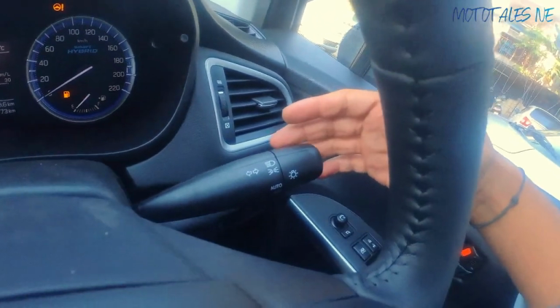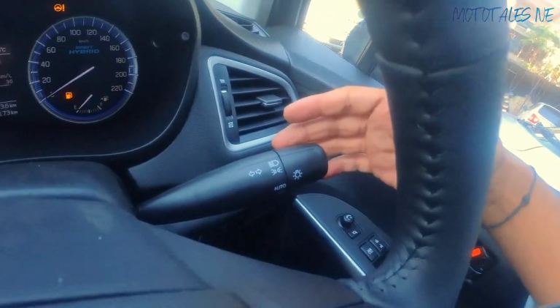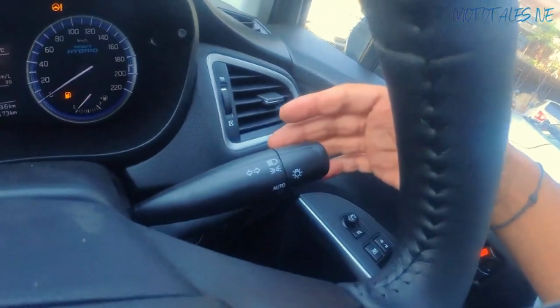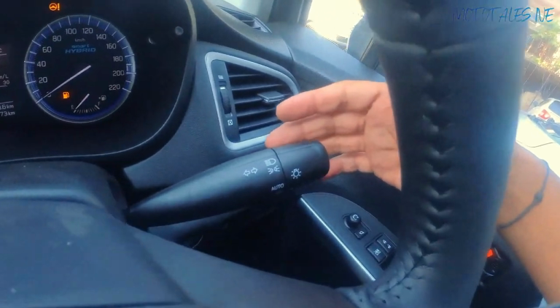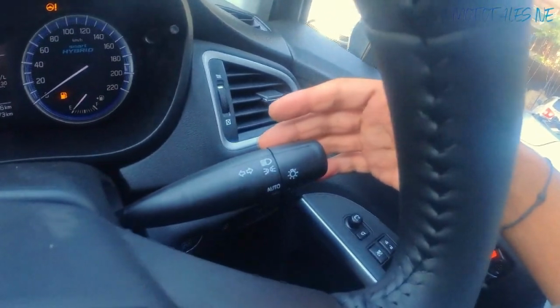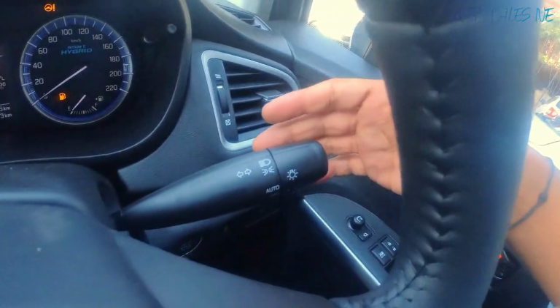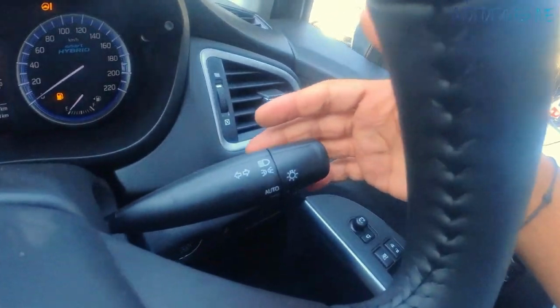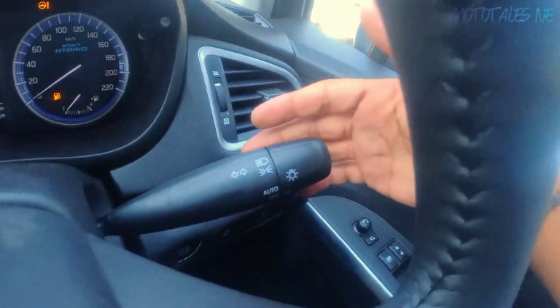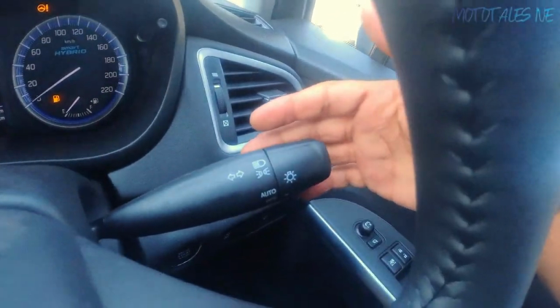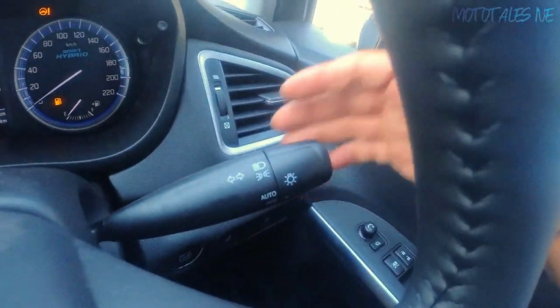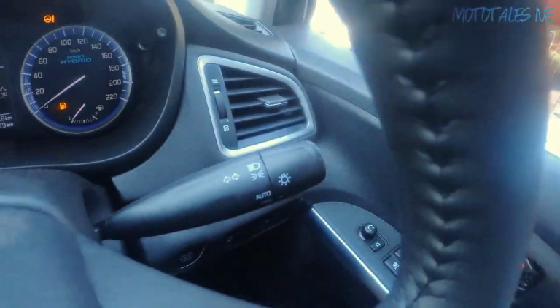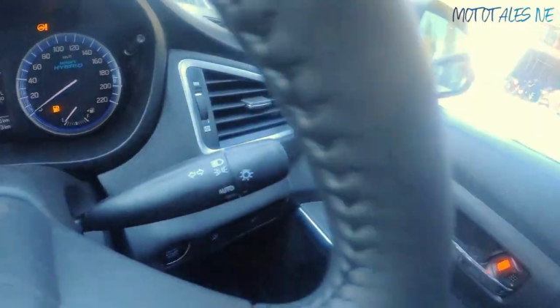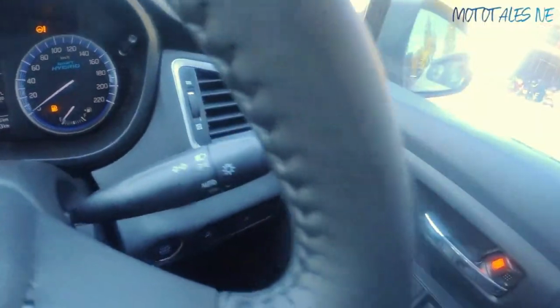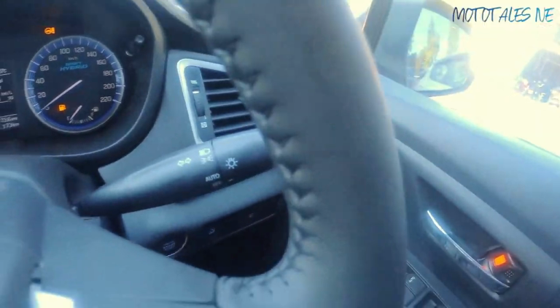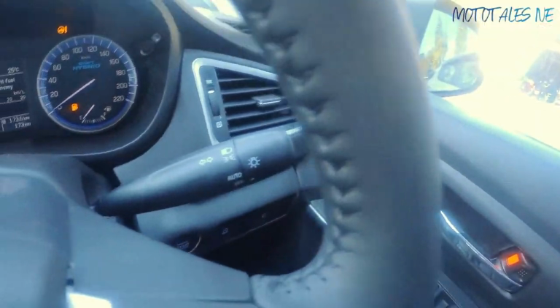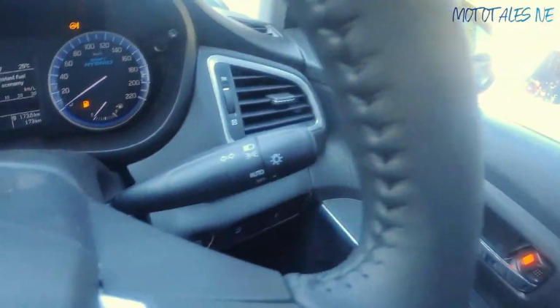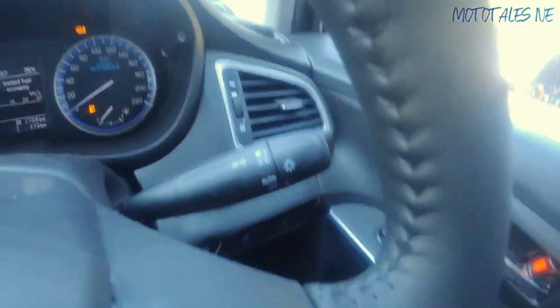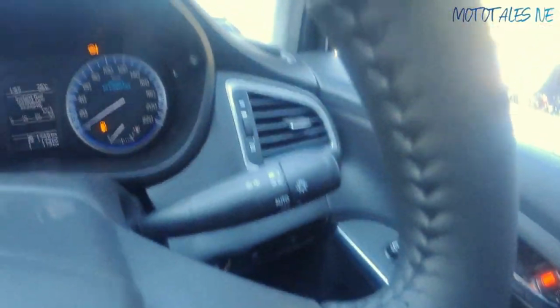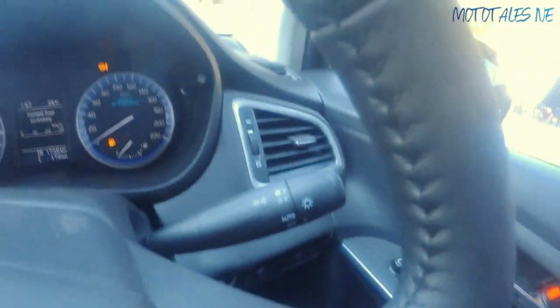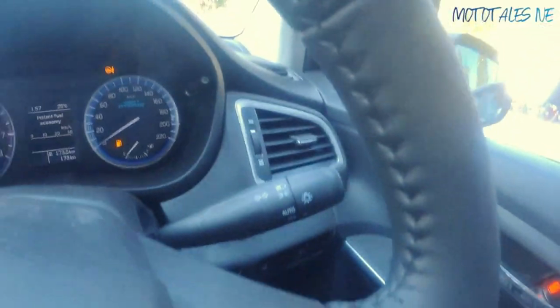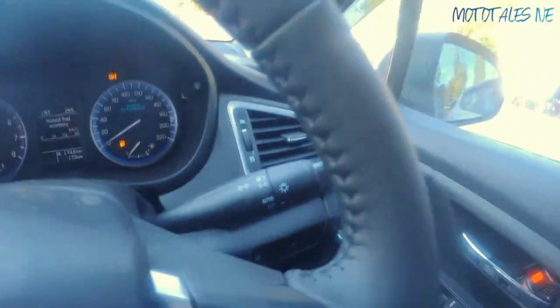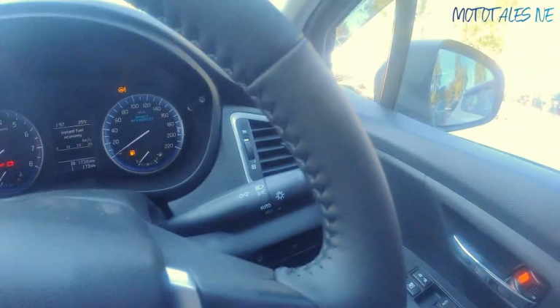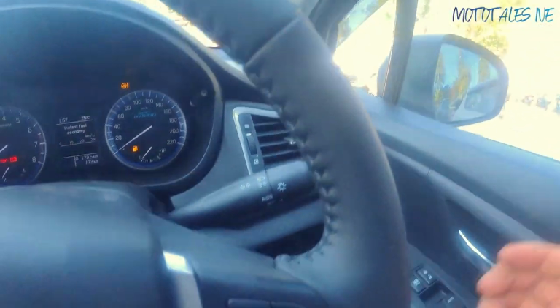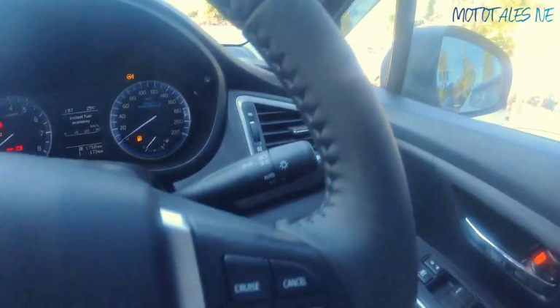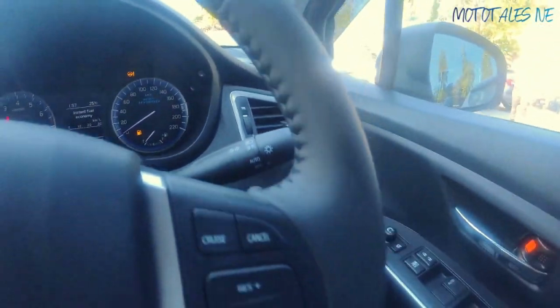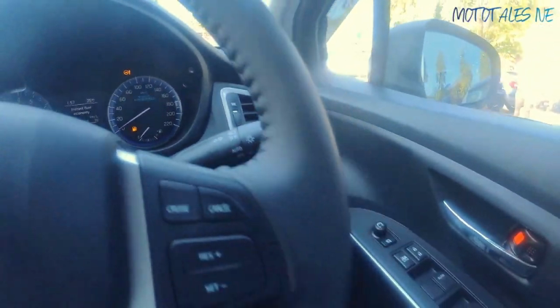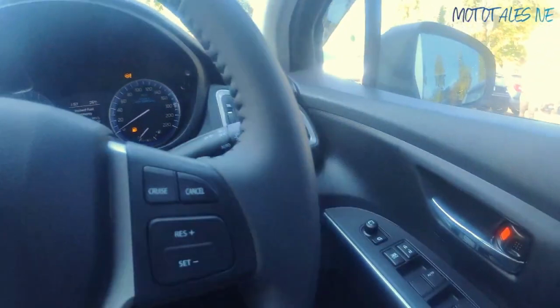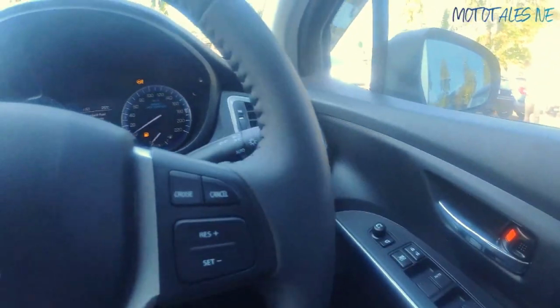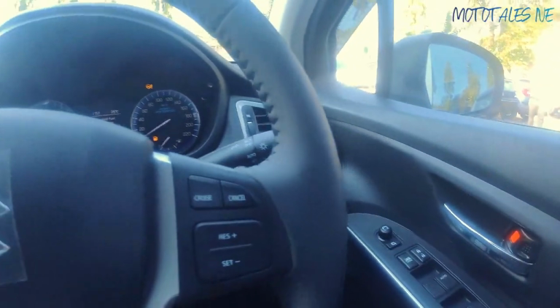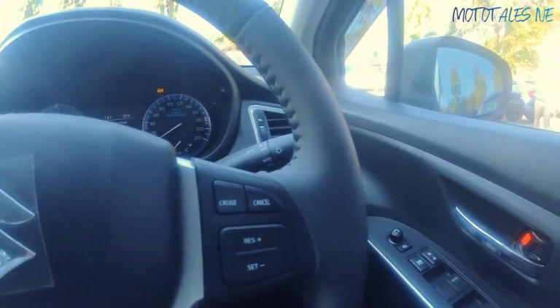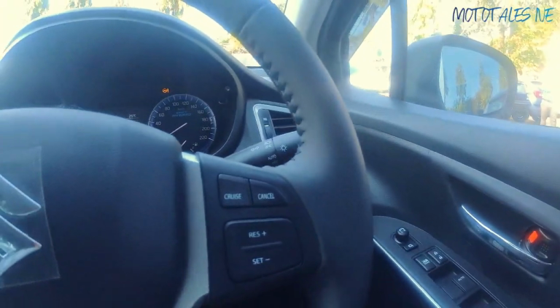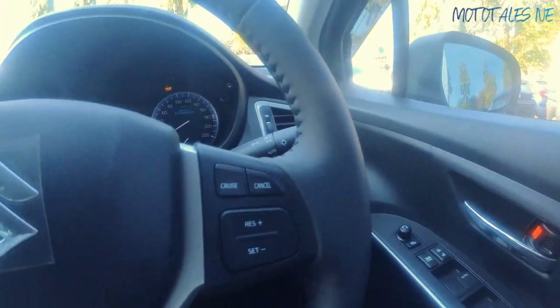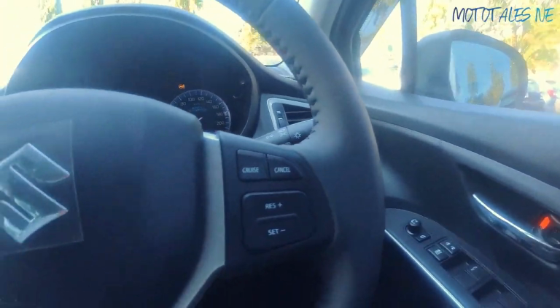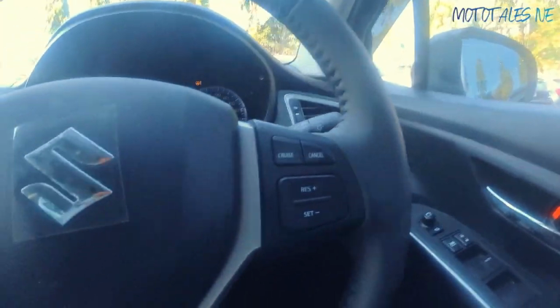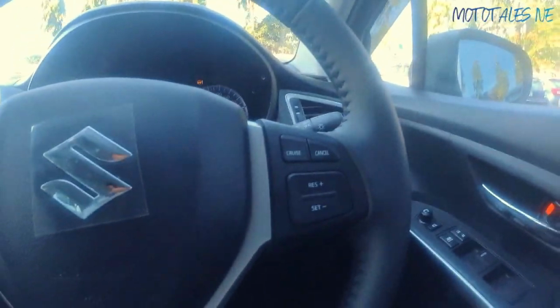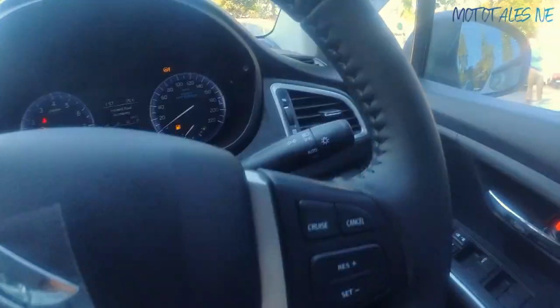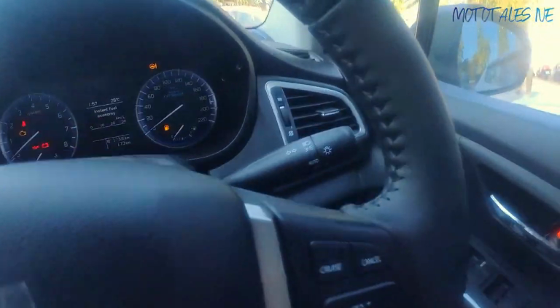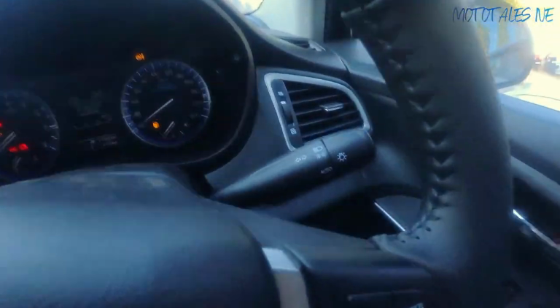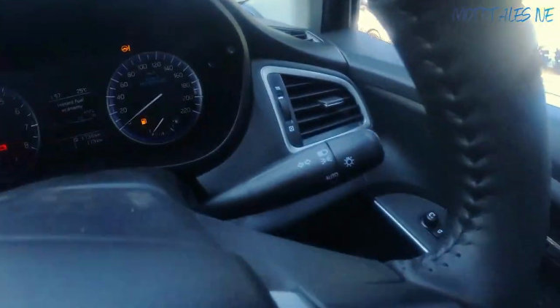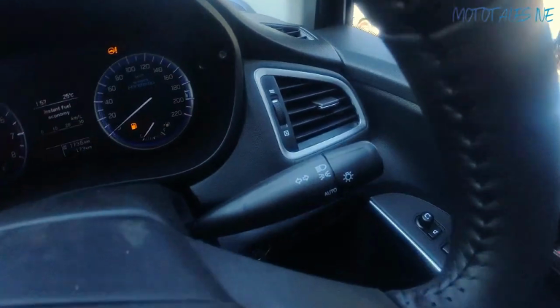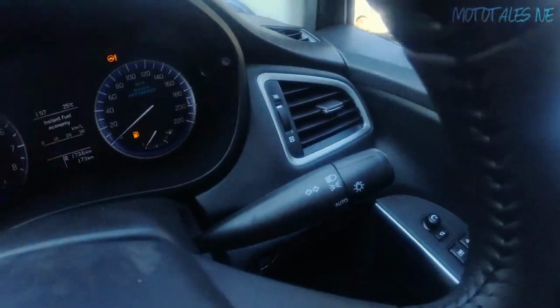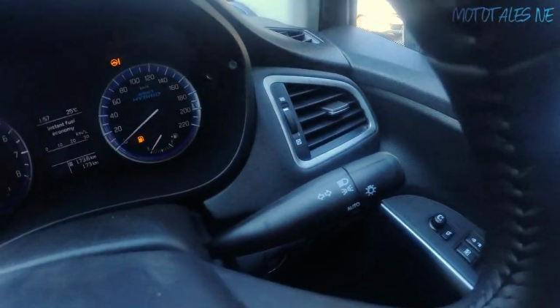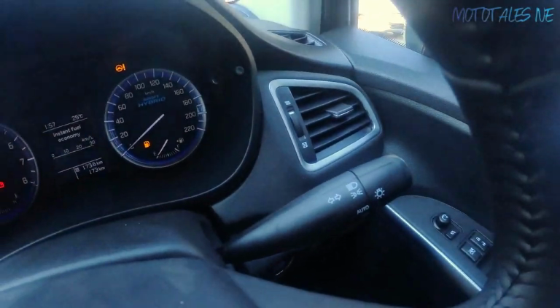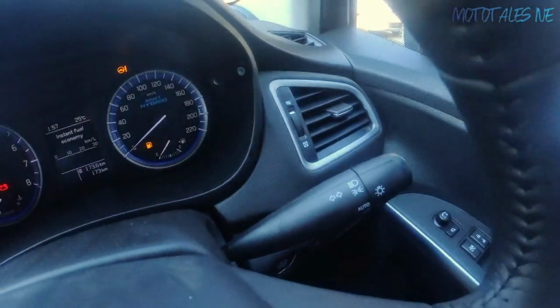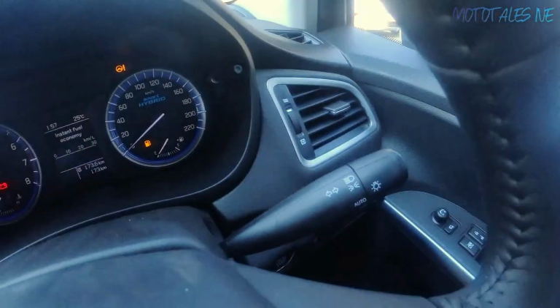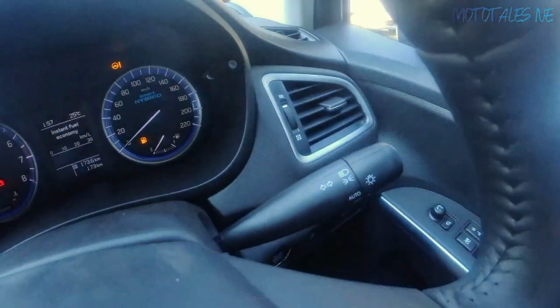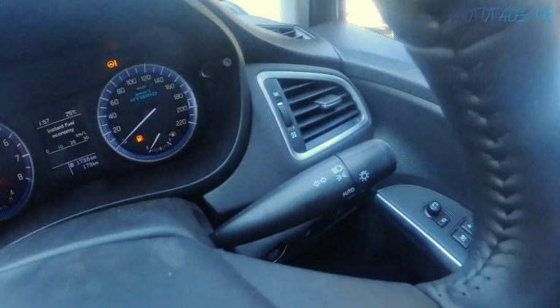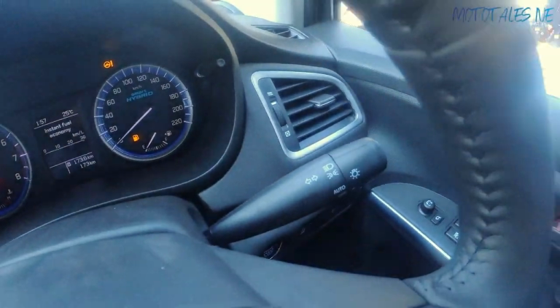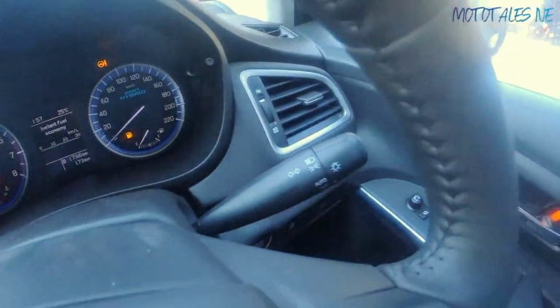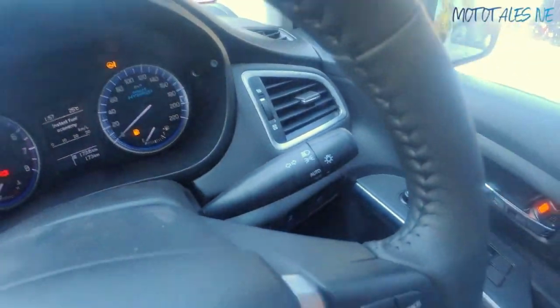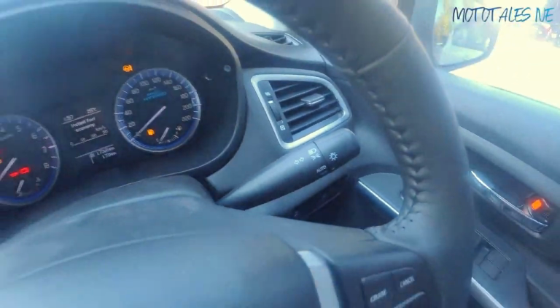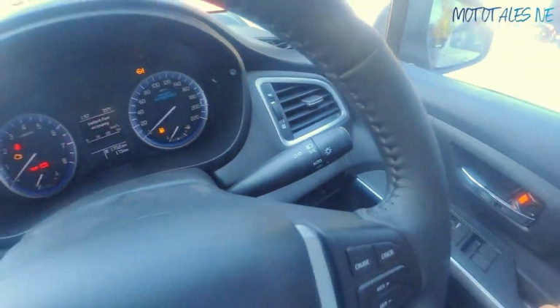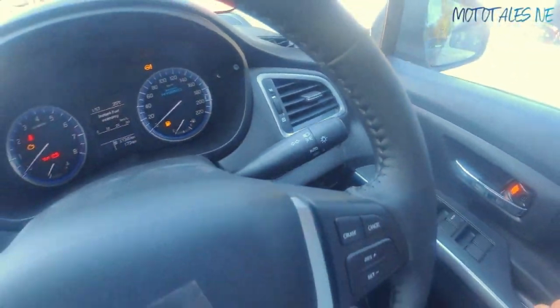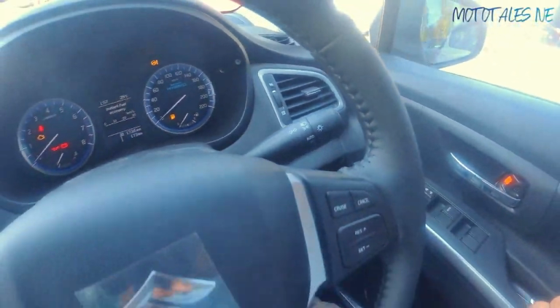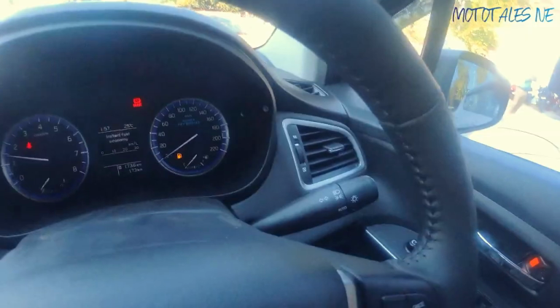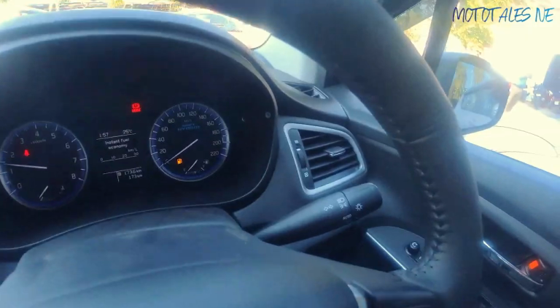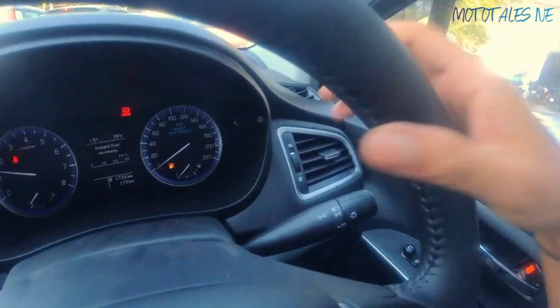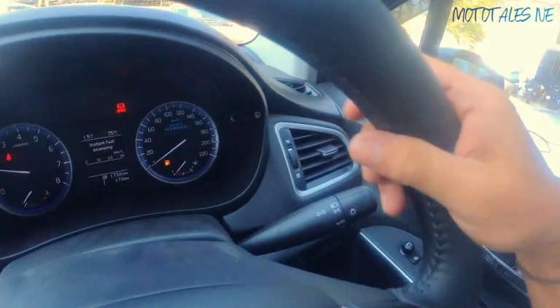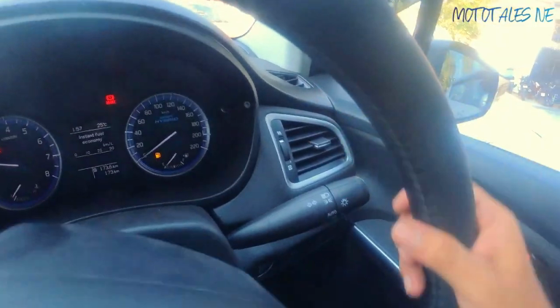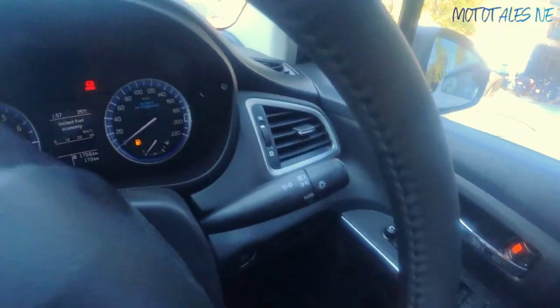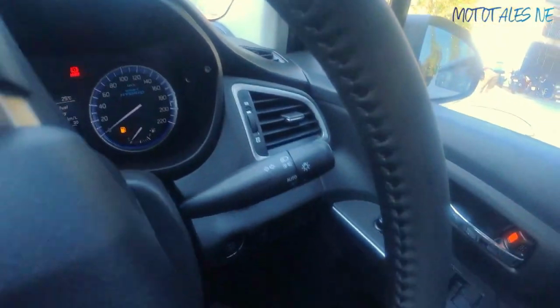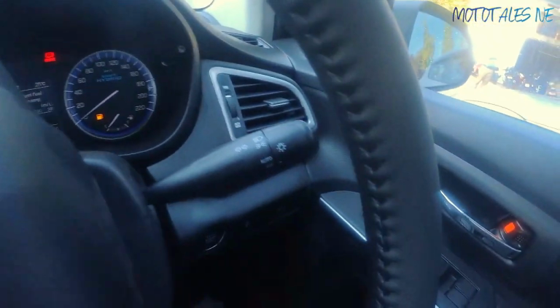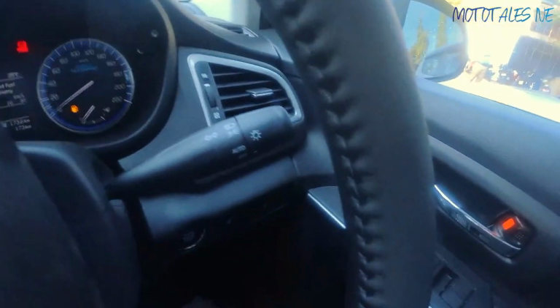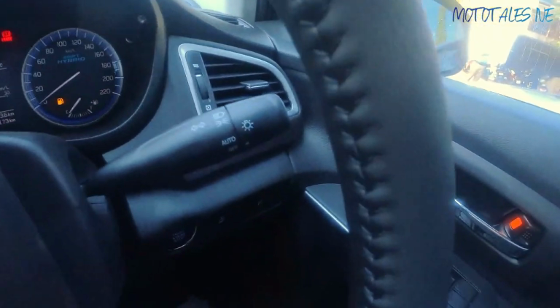The upcoming updated S-Cross is expected around next year, possibly unveiled around July-August, and may get a color instrument cluster and other updated features.